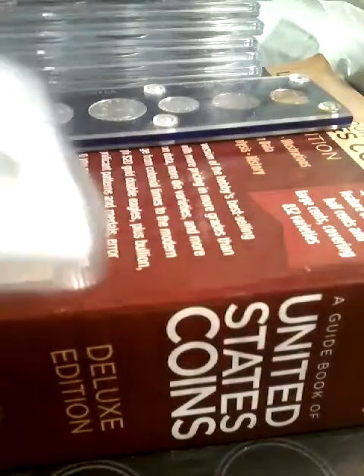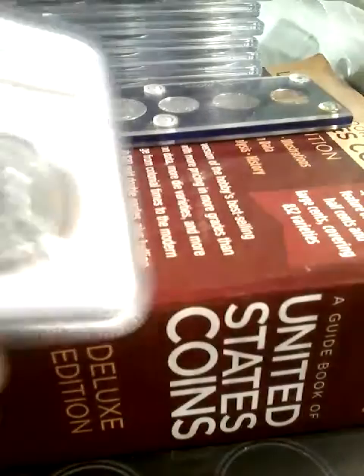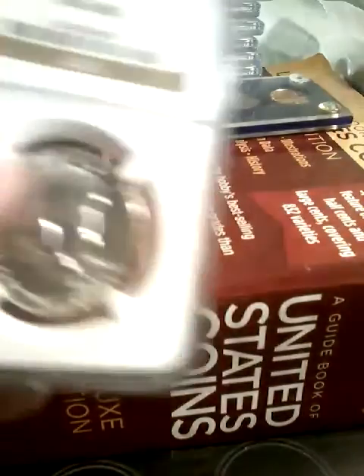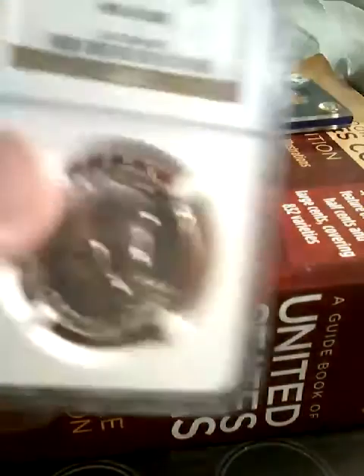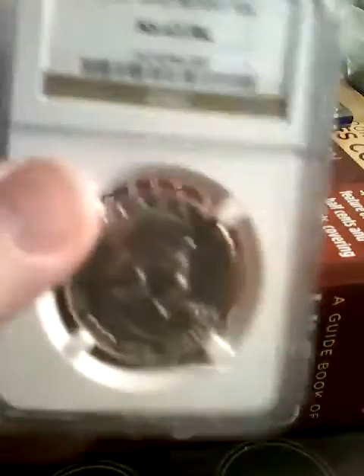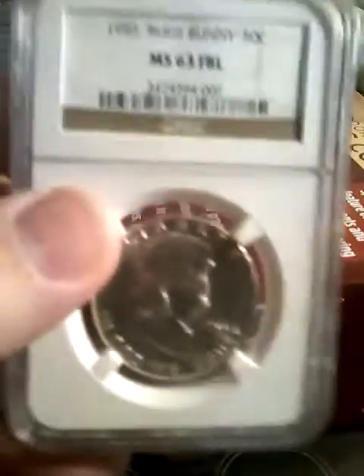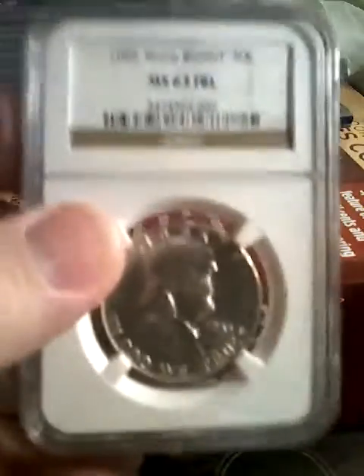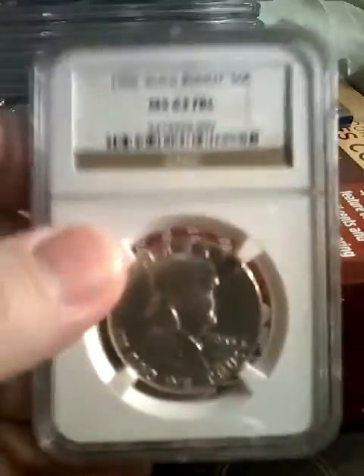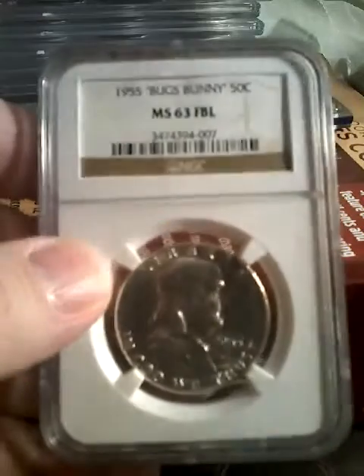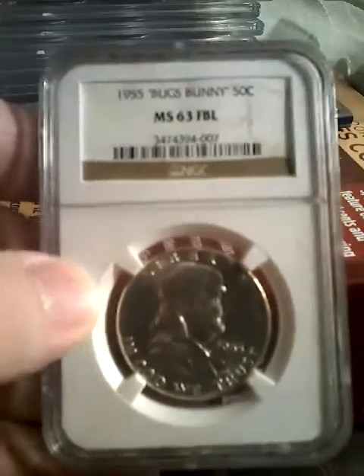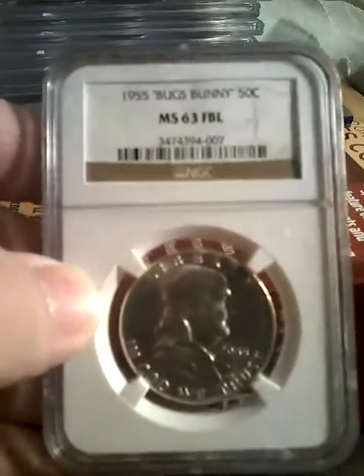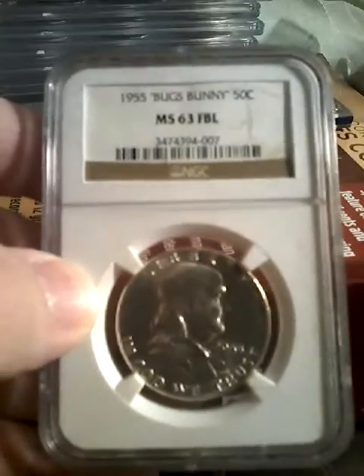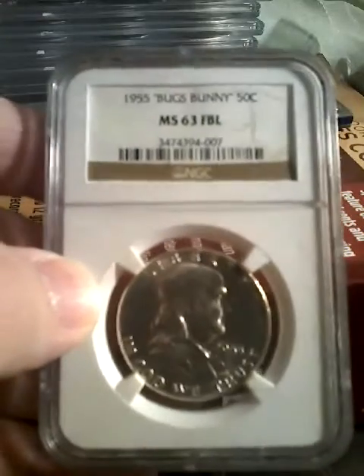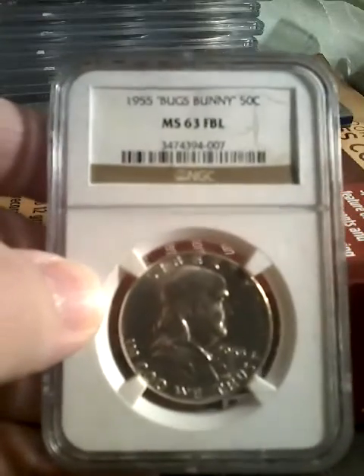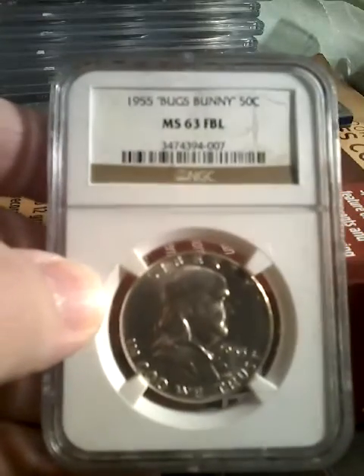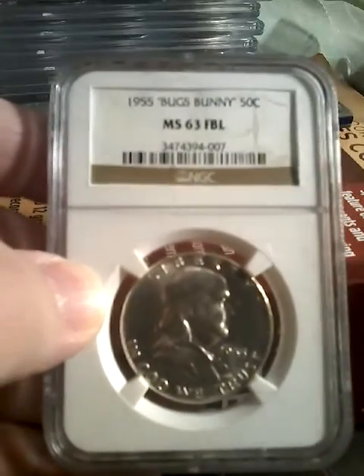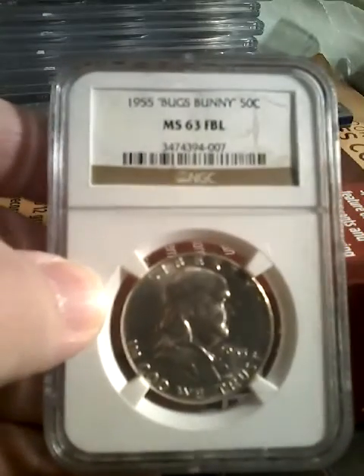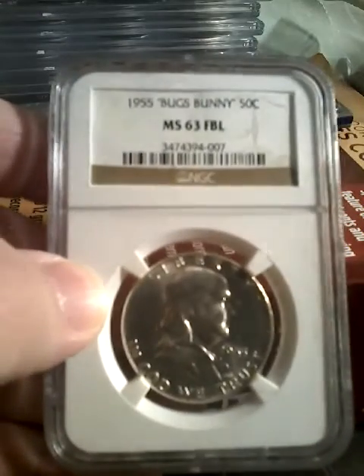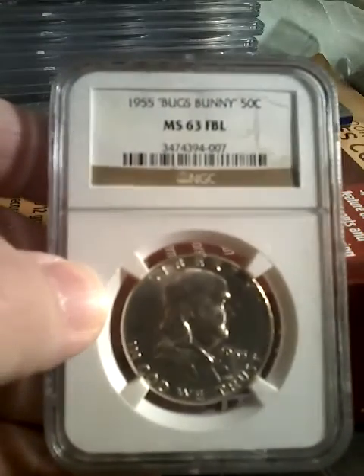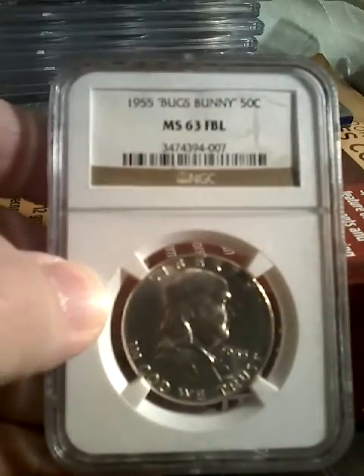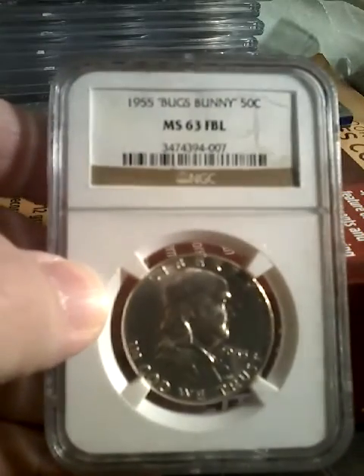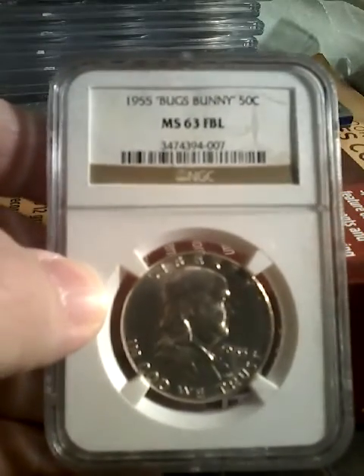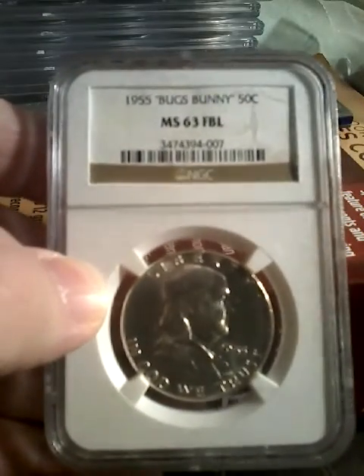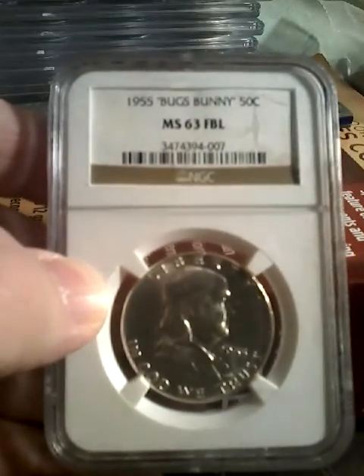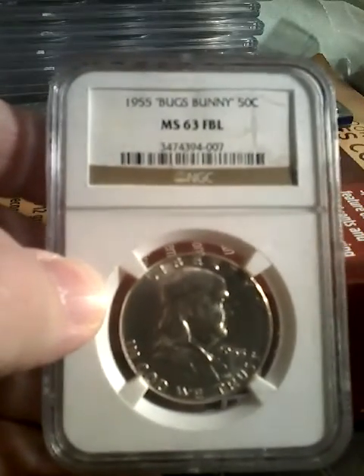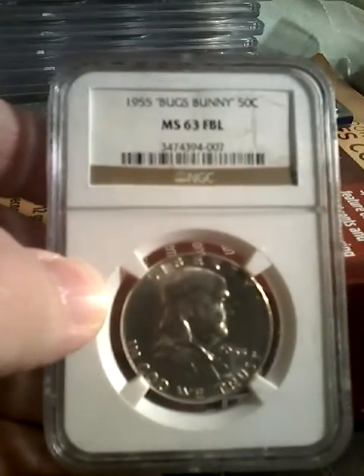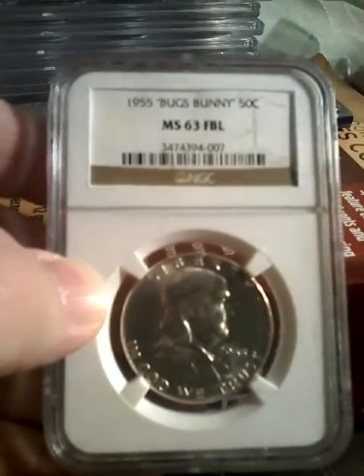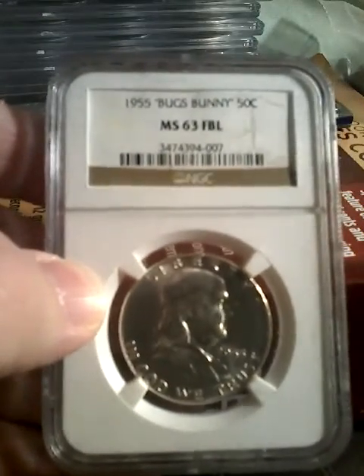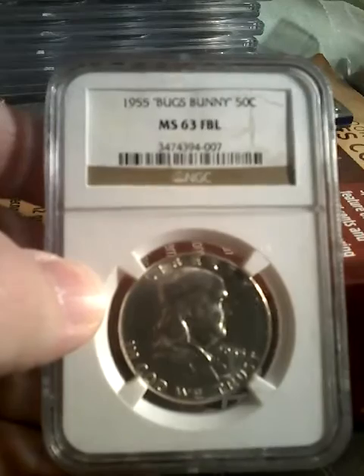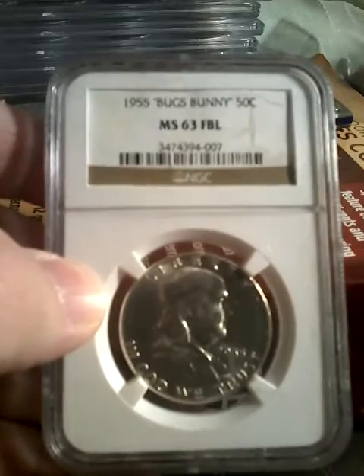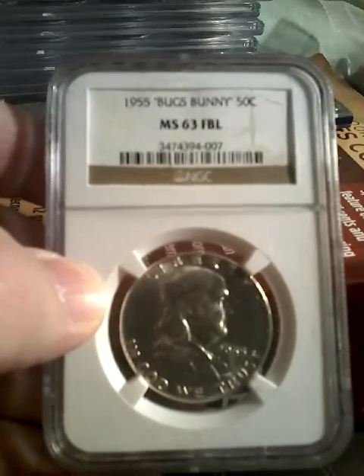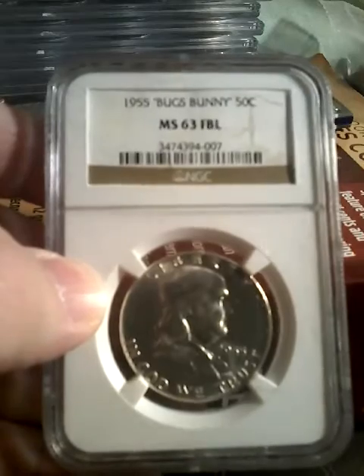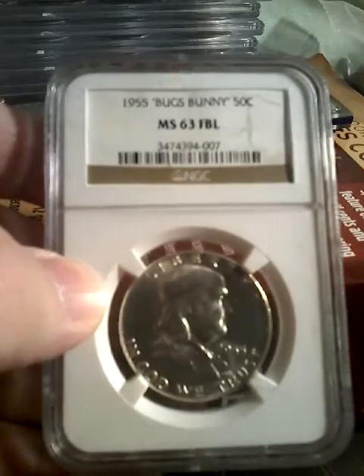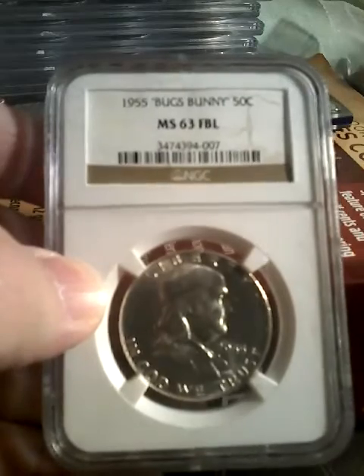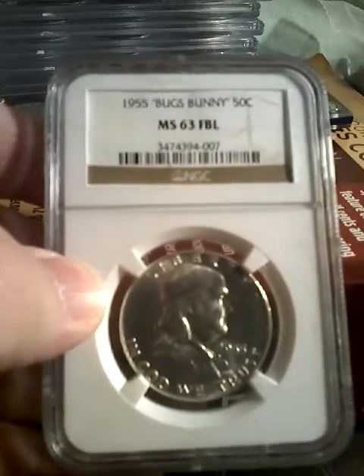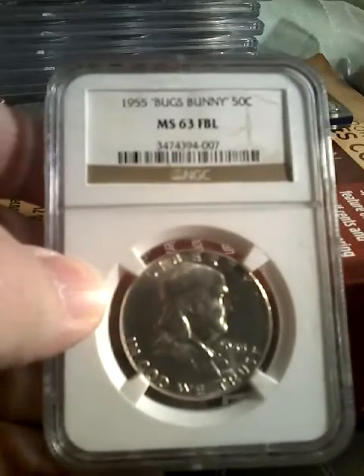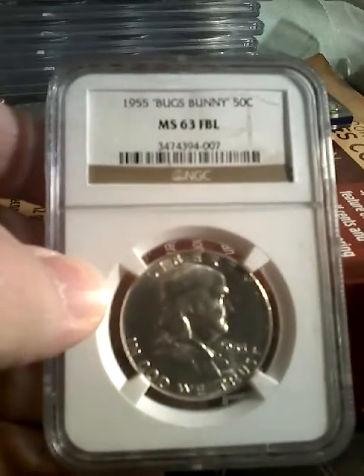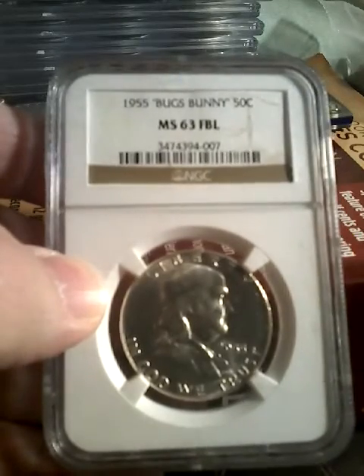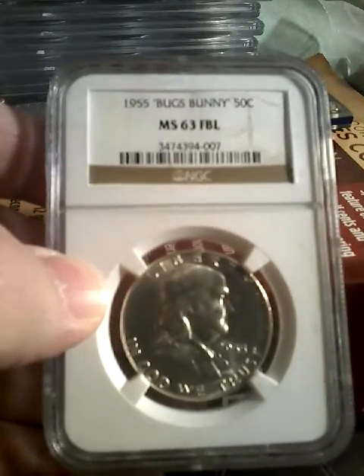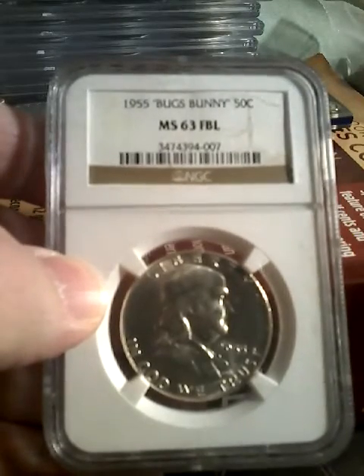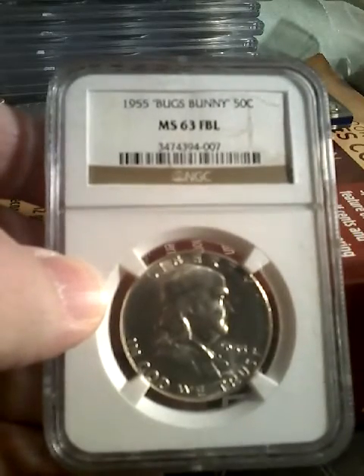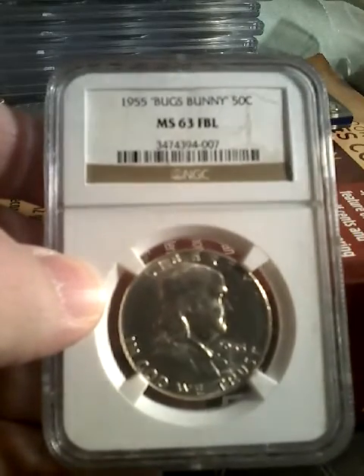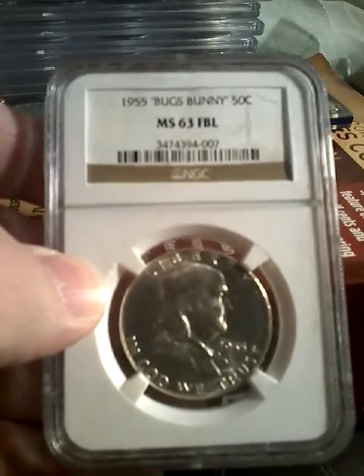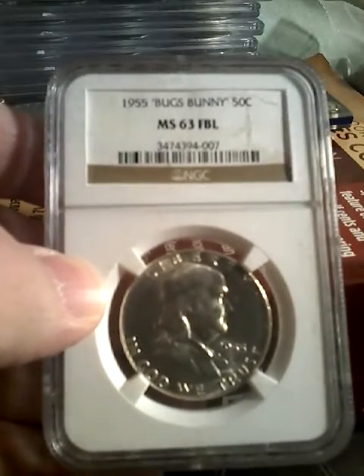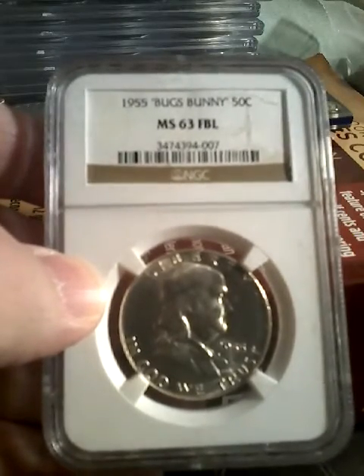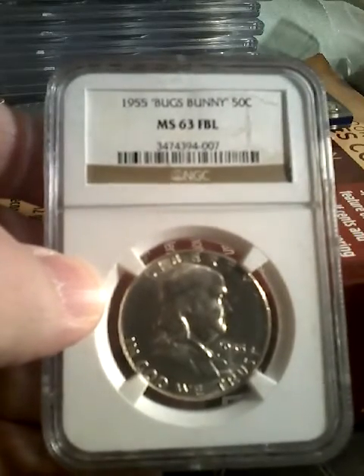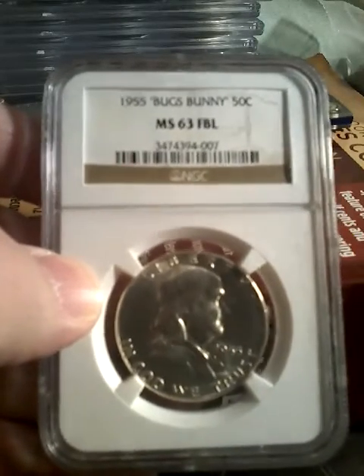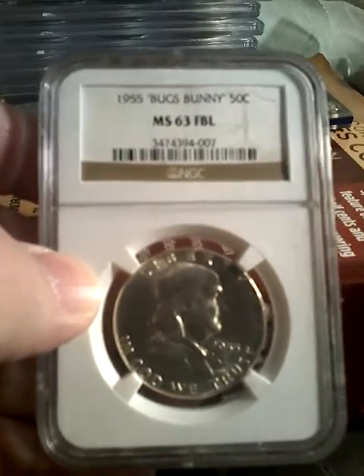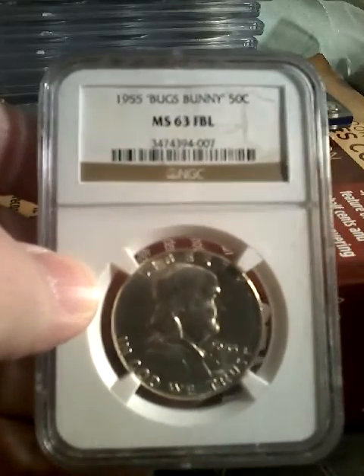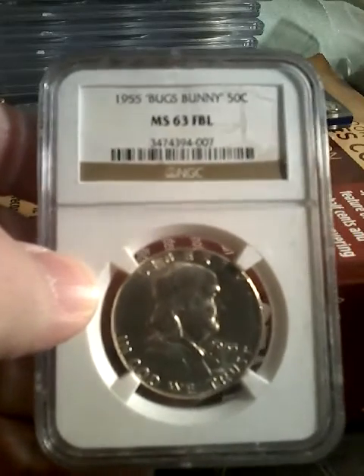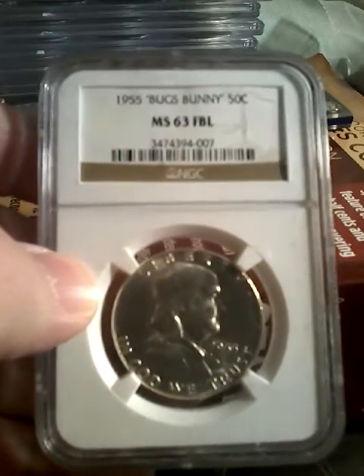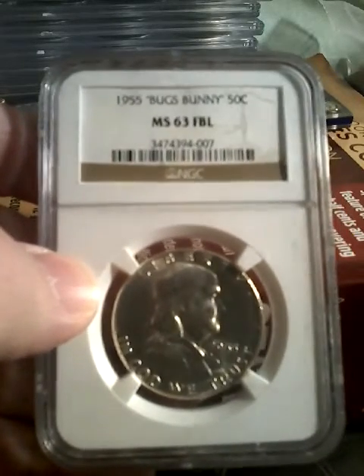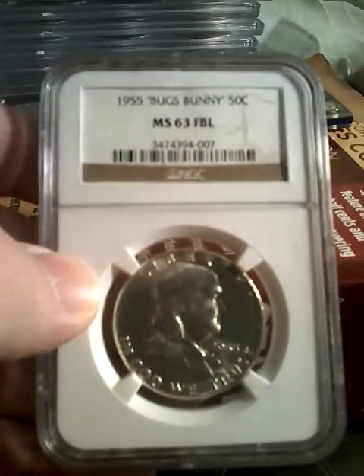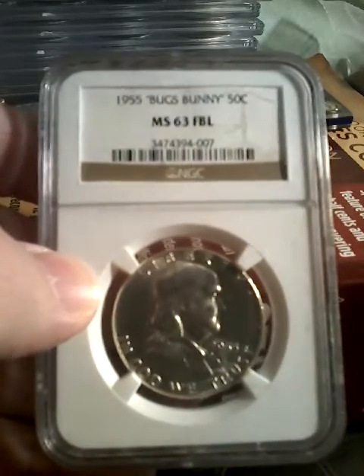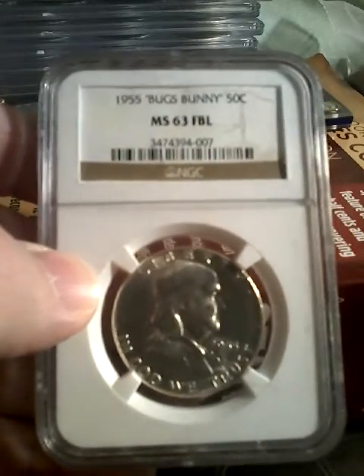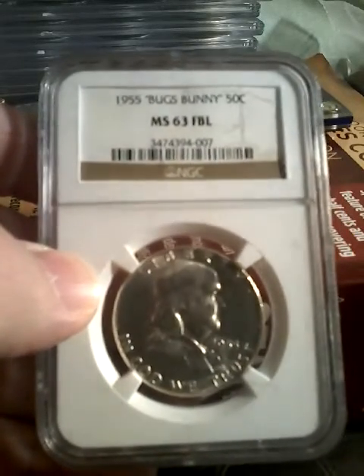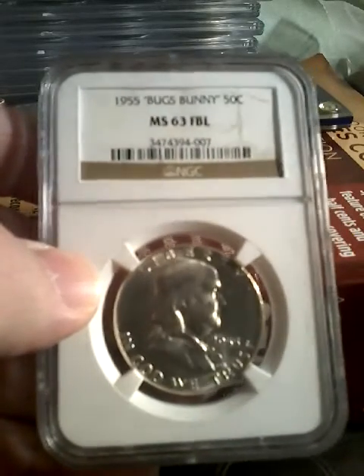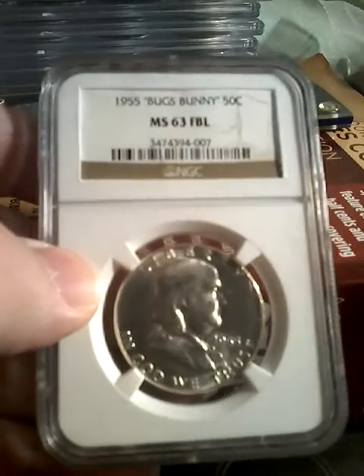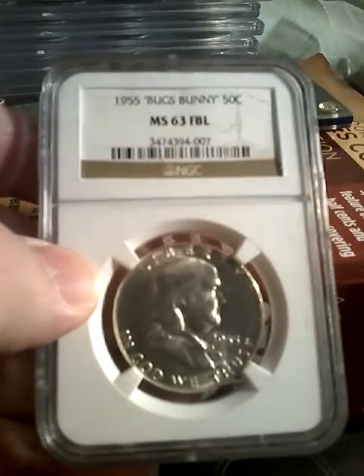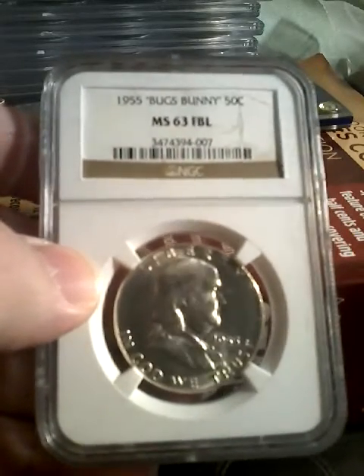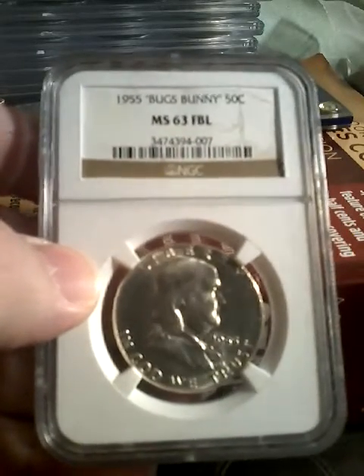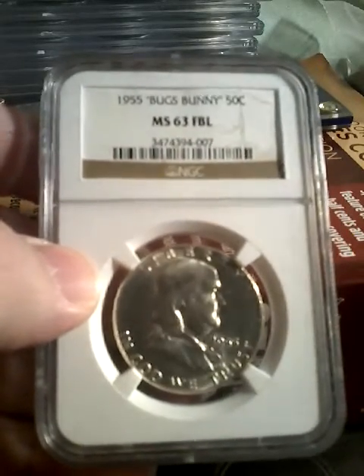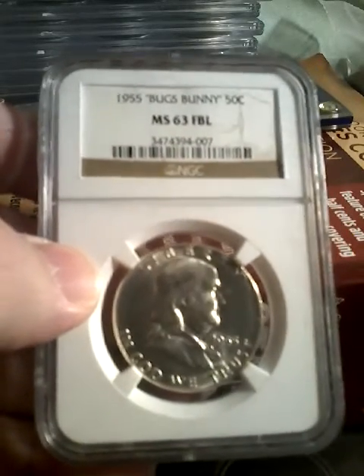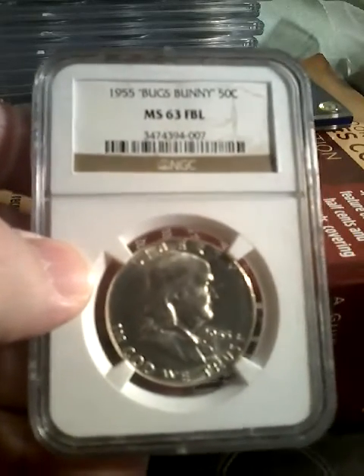This is only one of two Bugs Bunny Half Dollars I have. I also have one graded by PCGS.